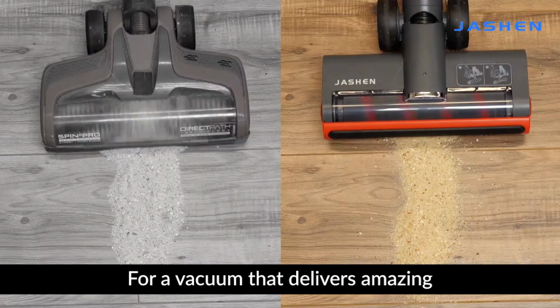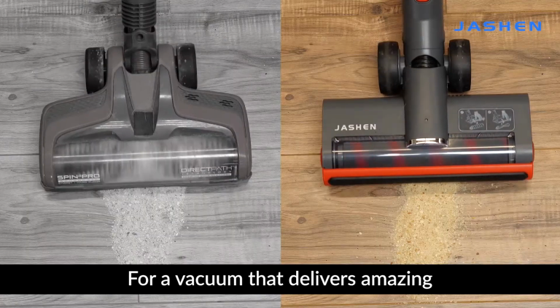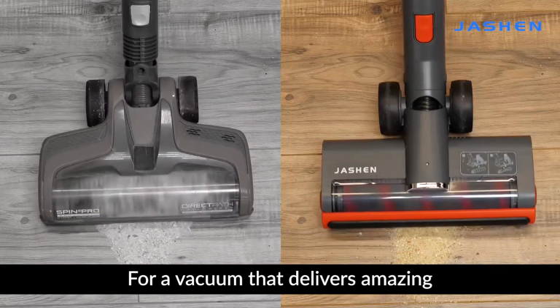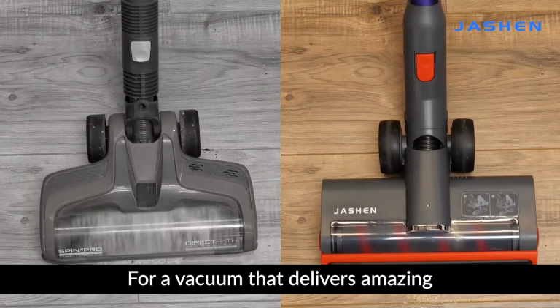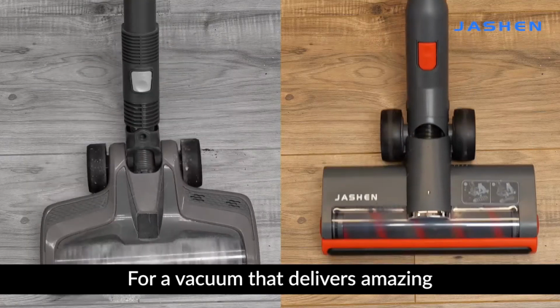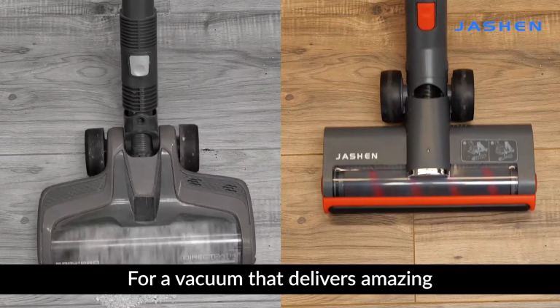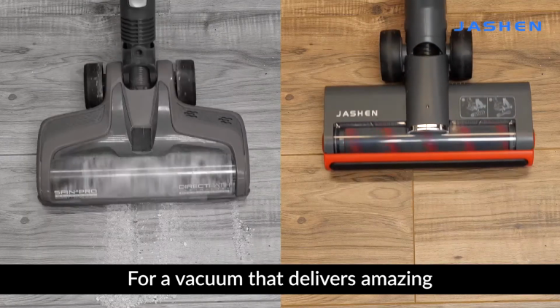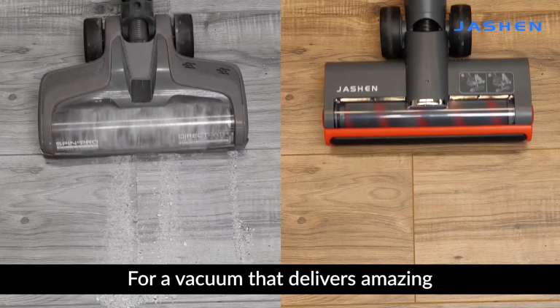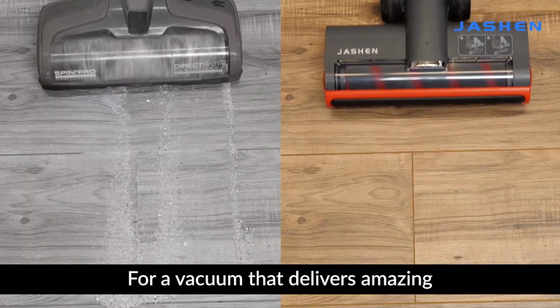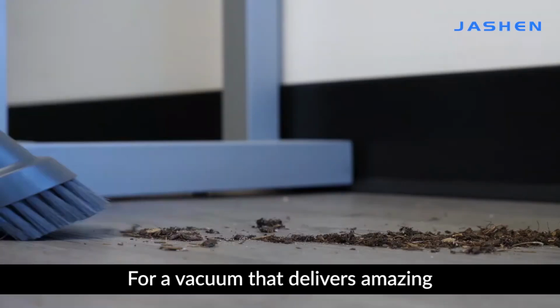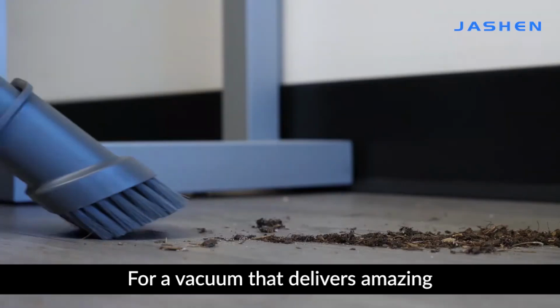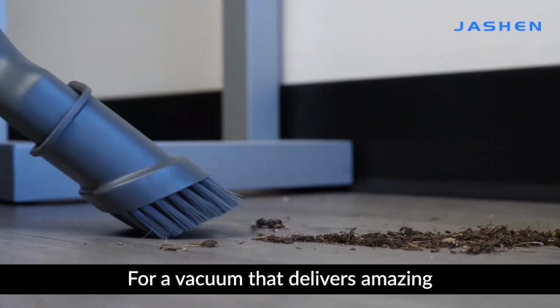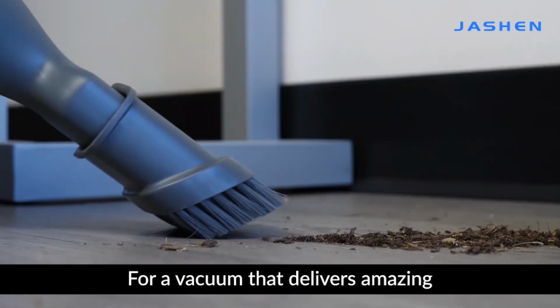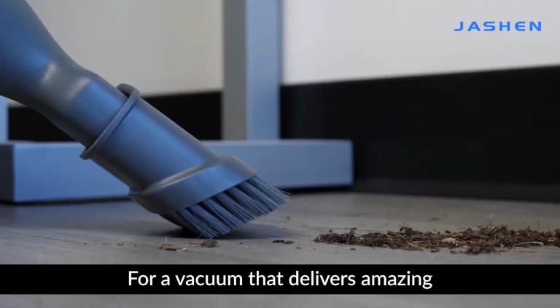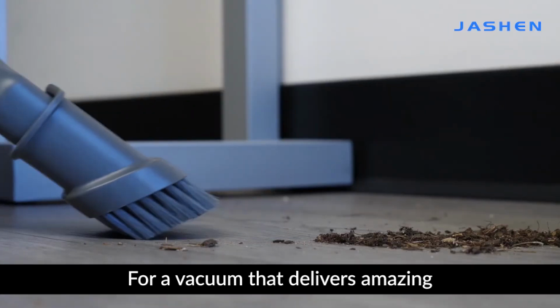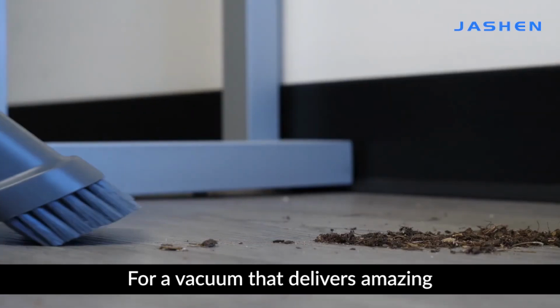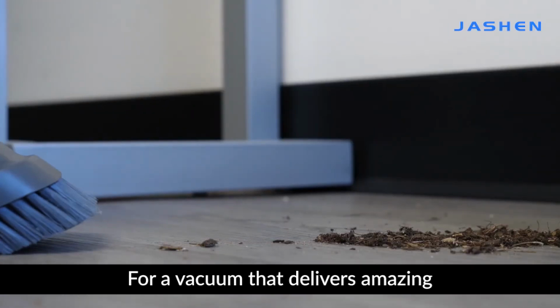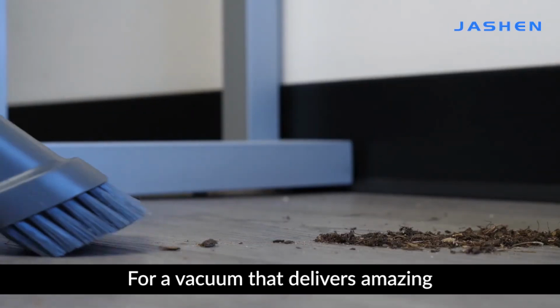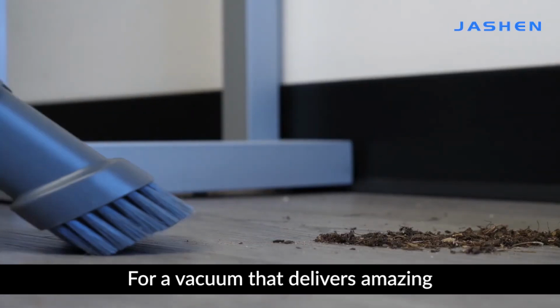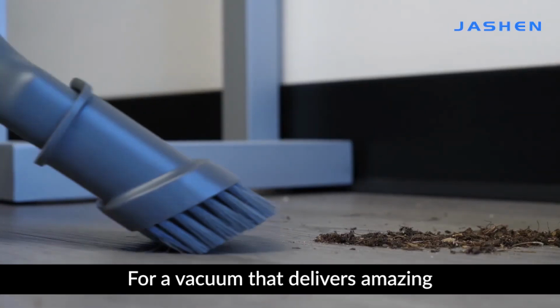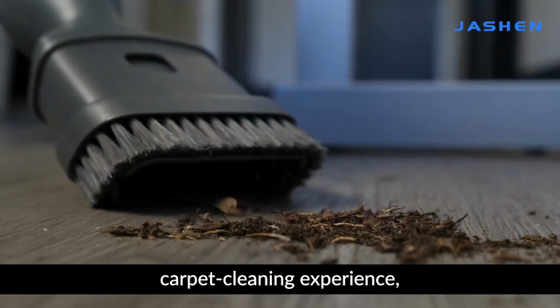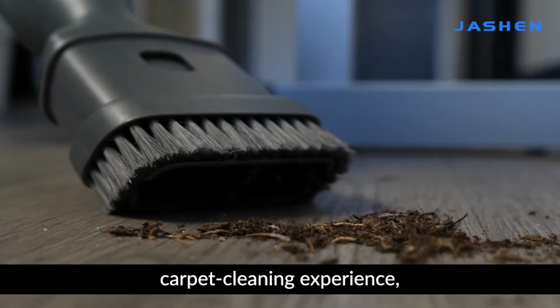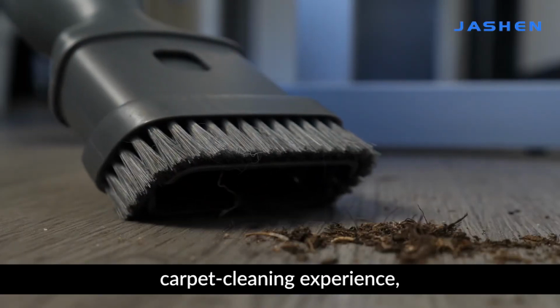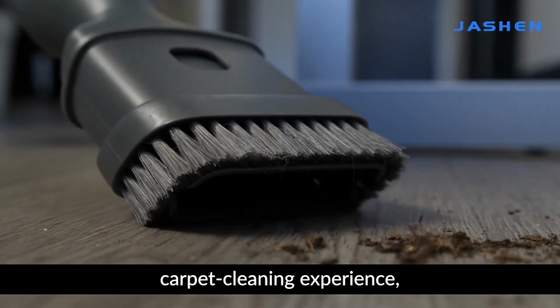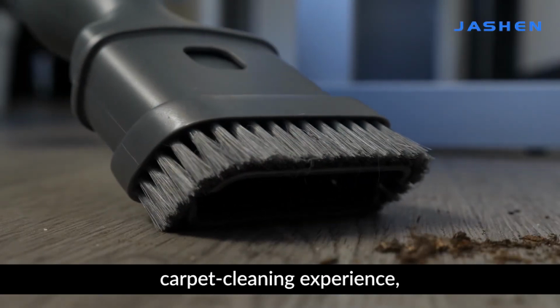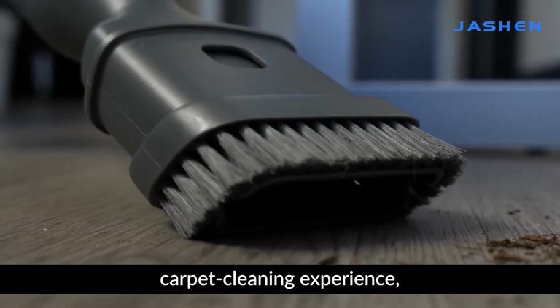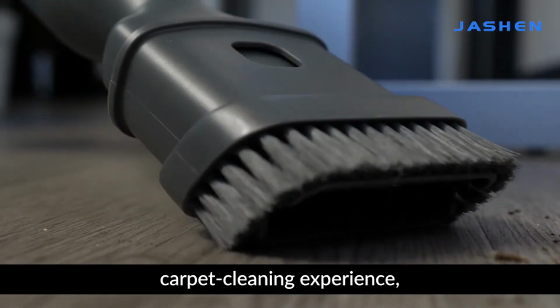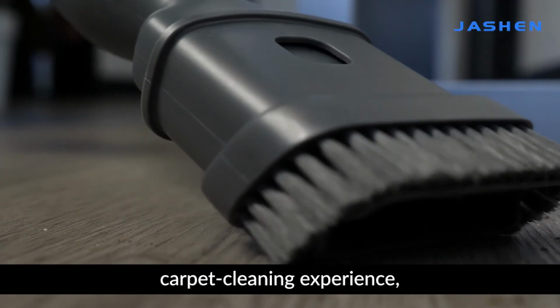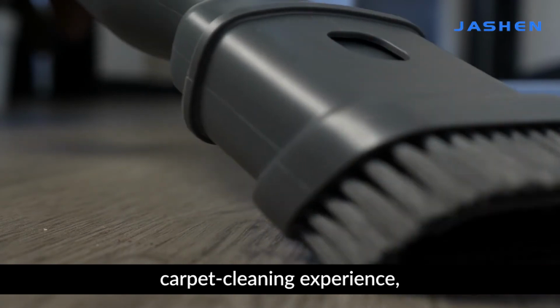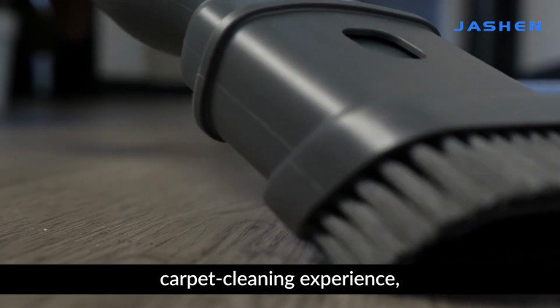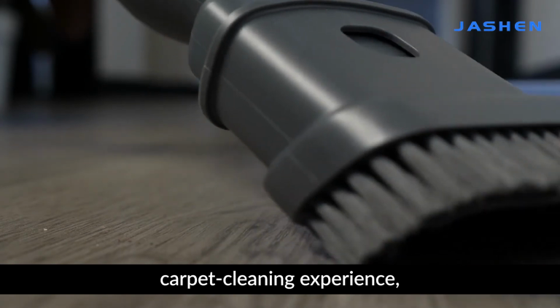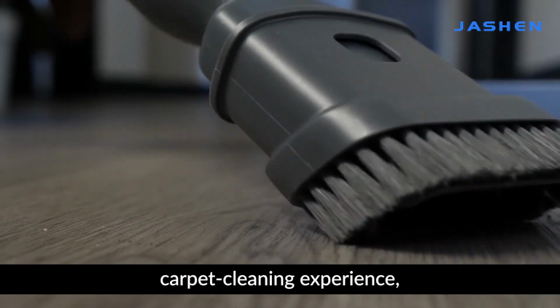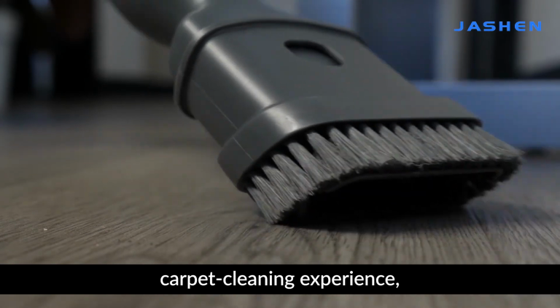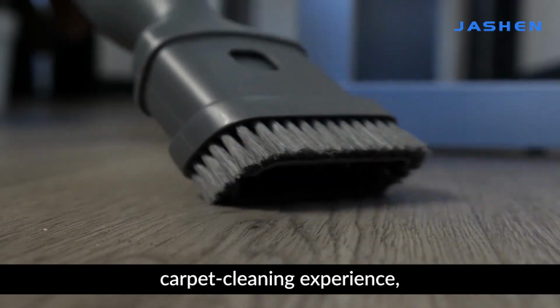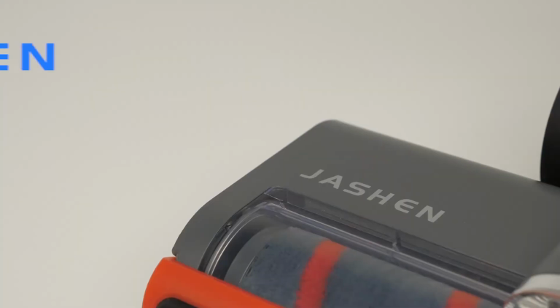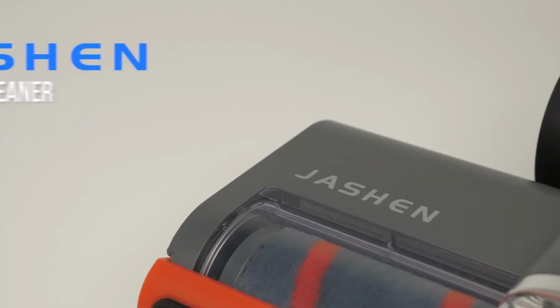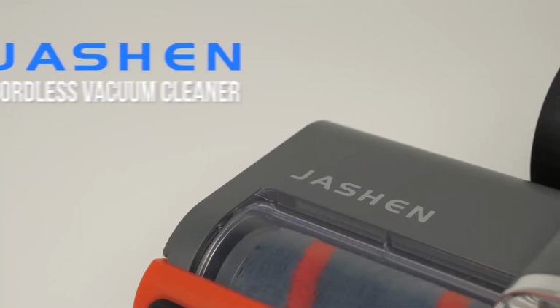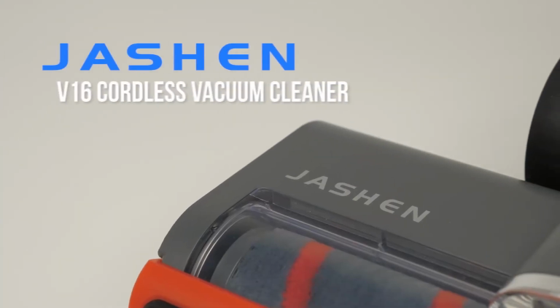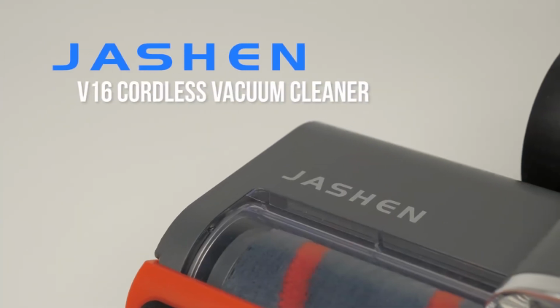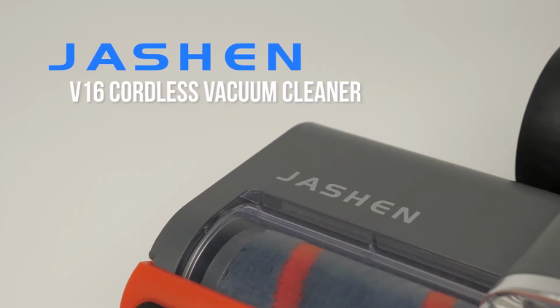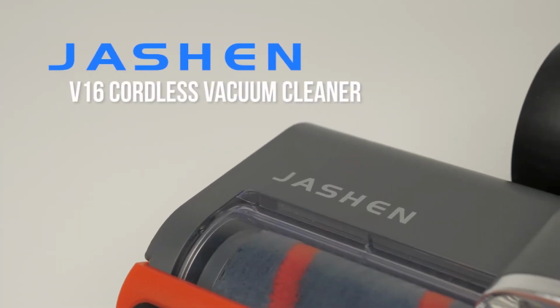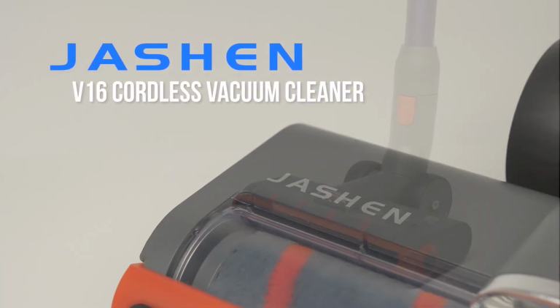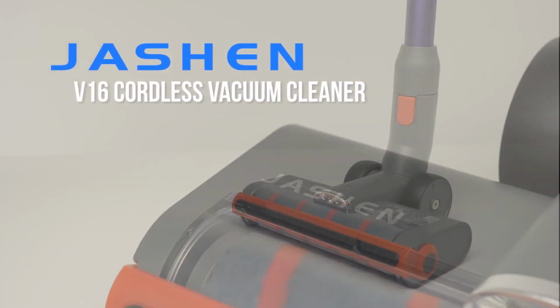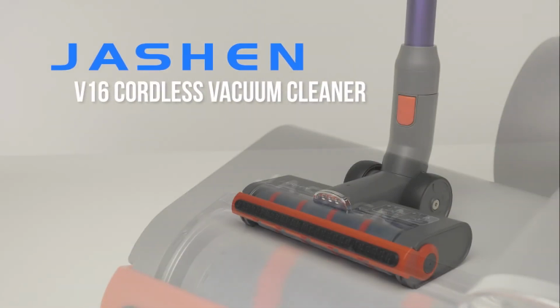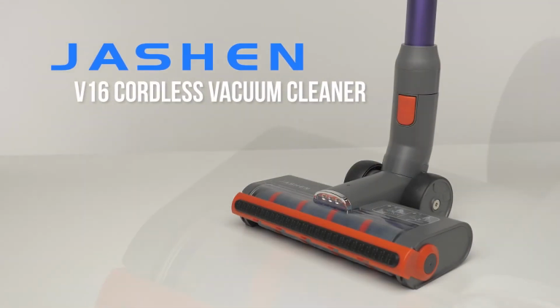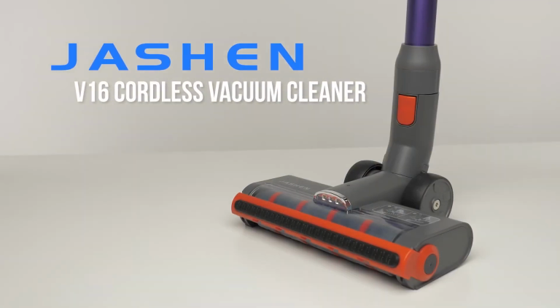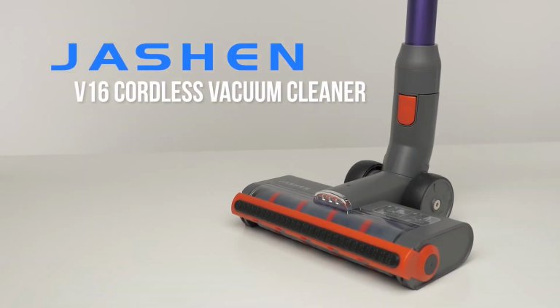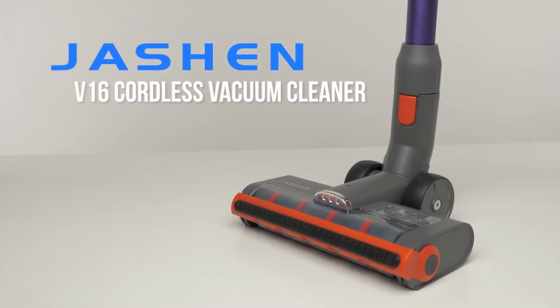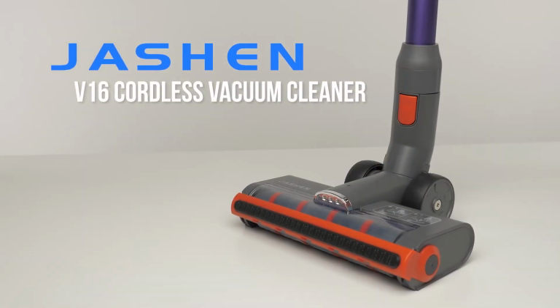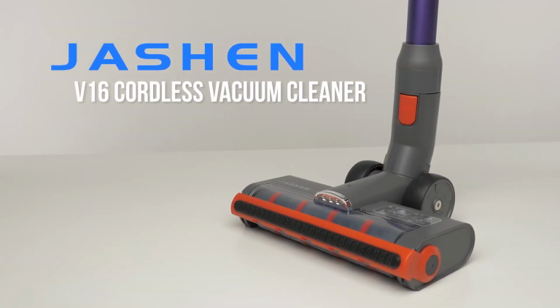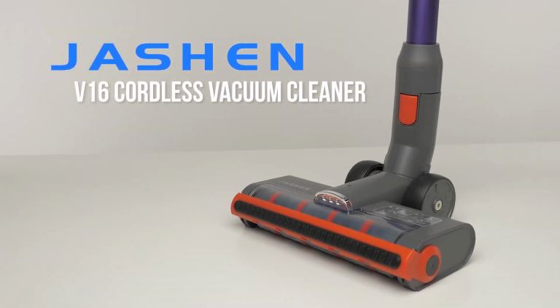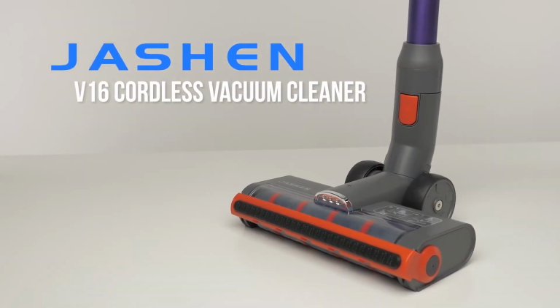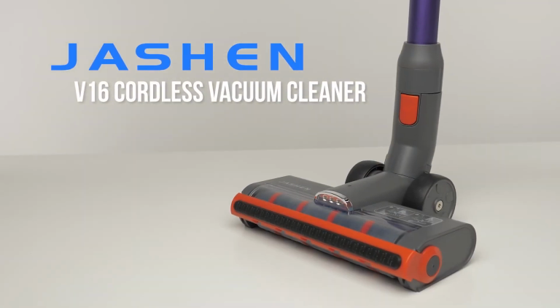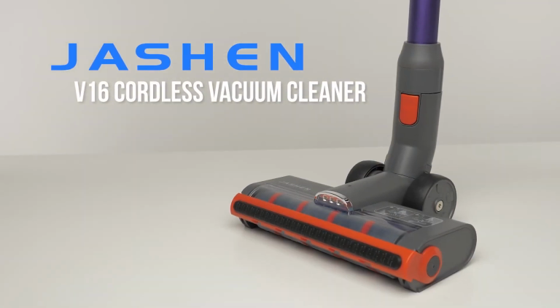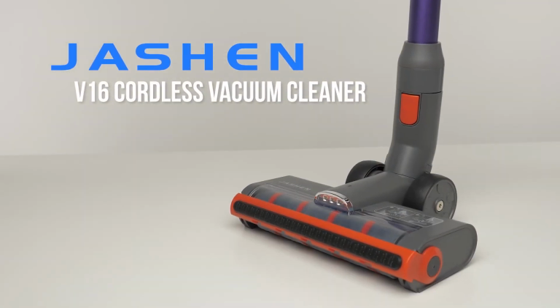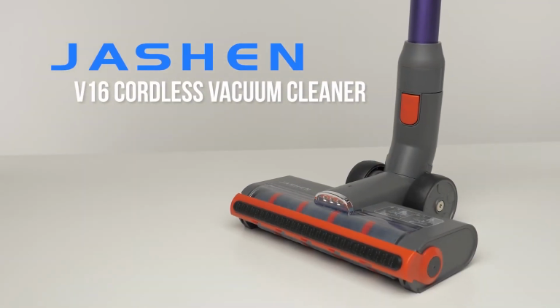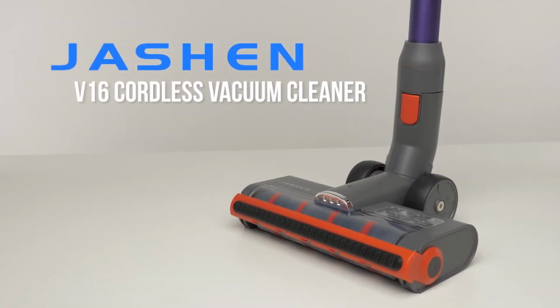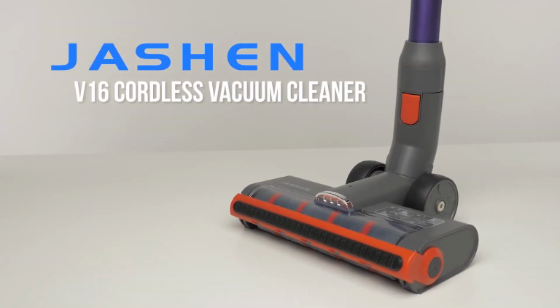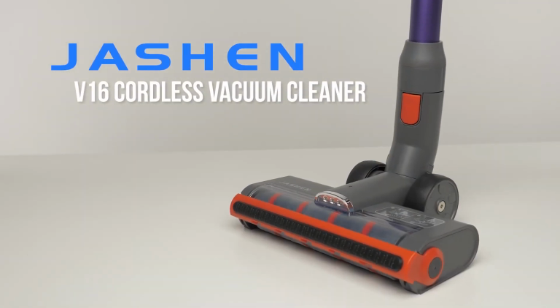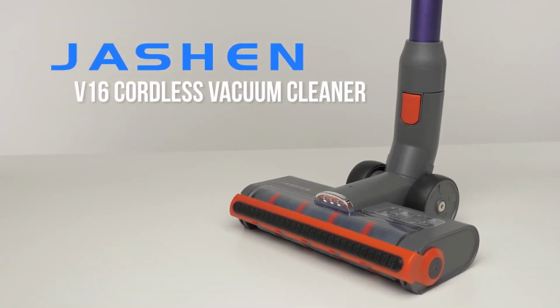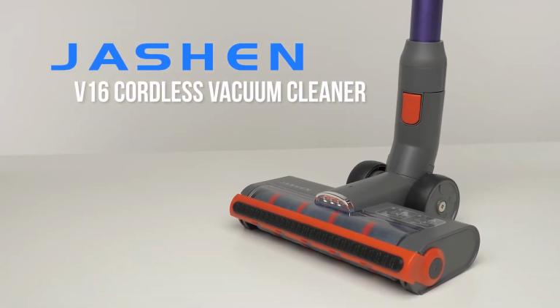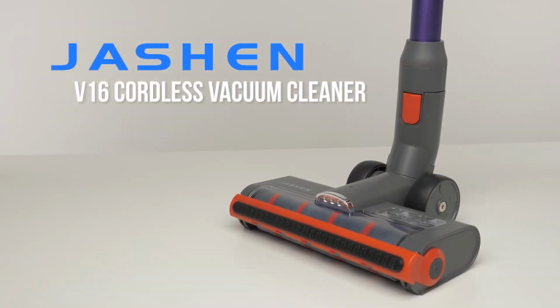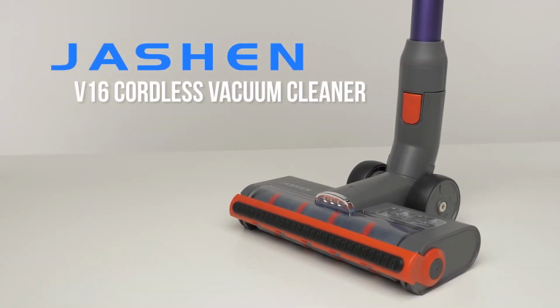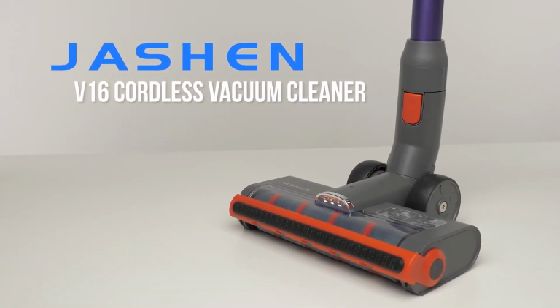For a vacuum that delivers an amazing carpet cleaning experience, choose the Jashin V16 Cordless Vacuum Cleaner.